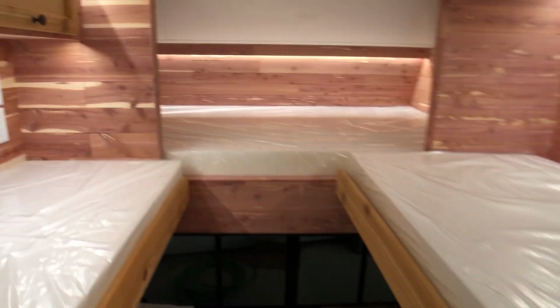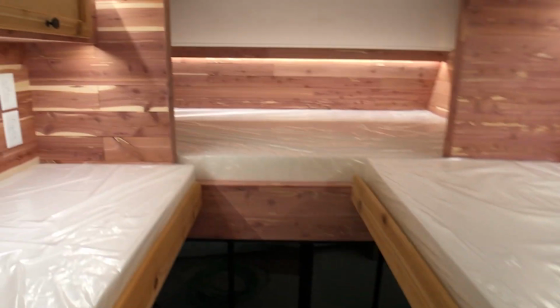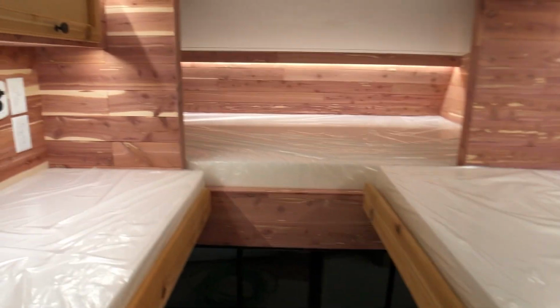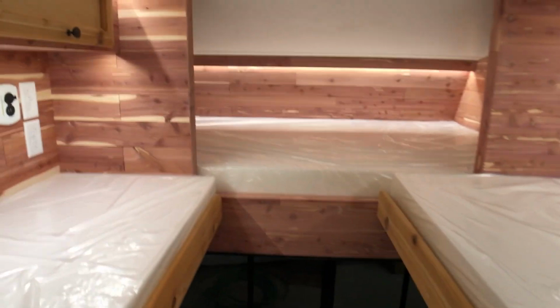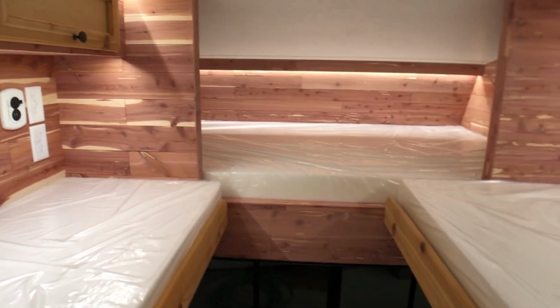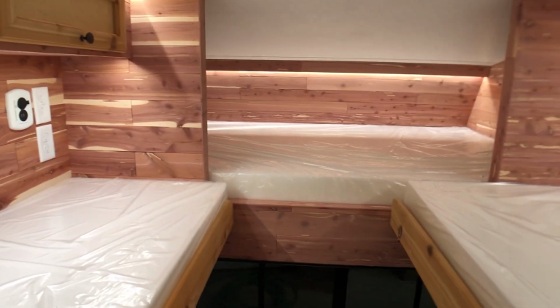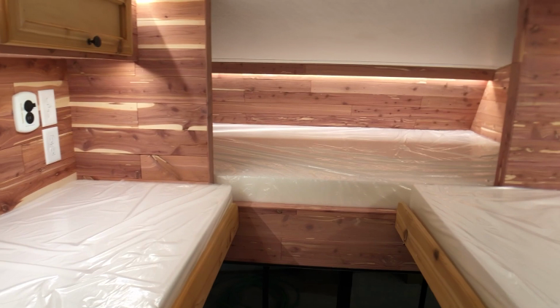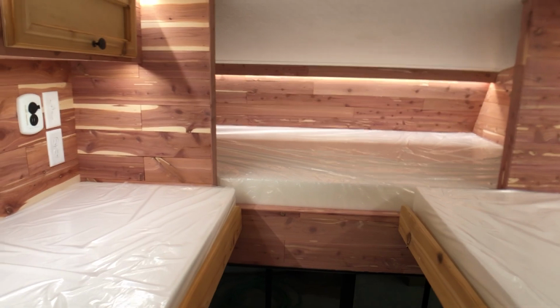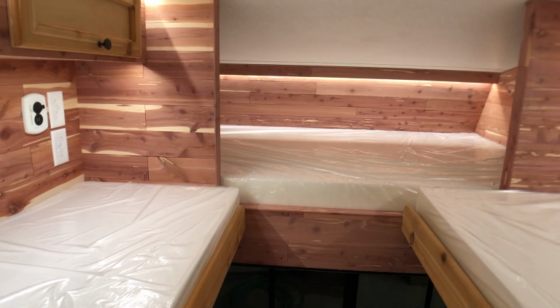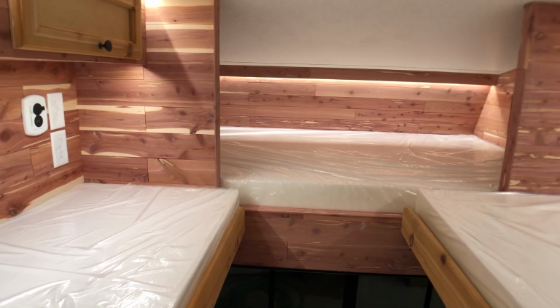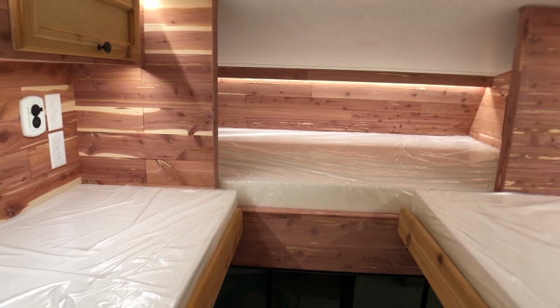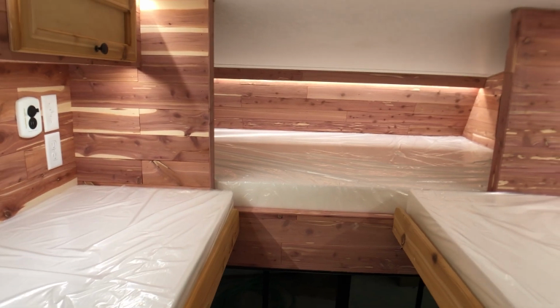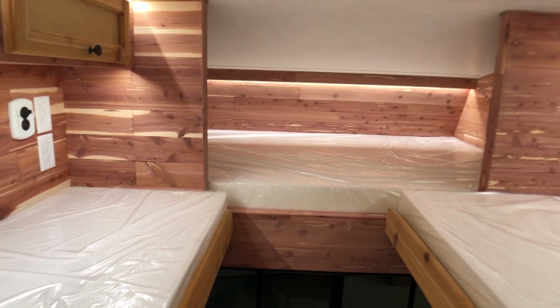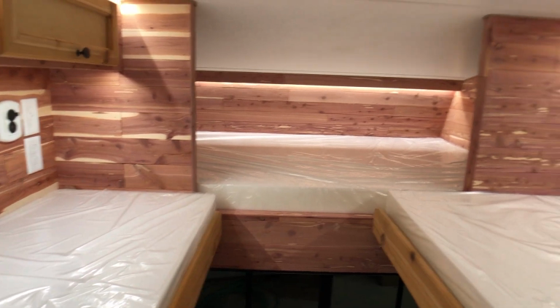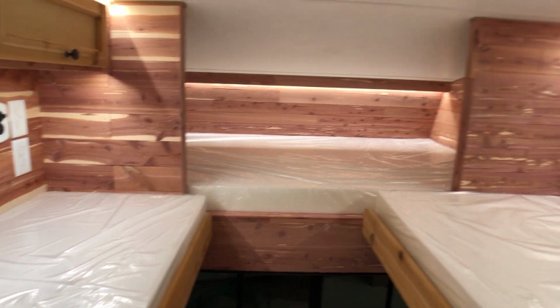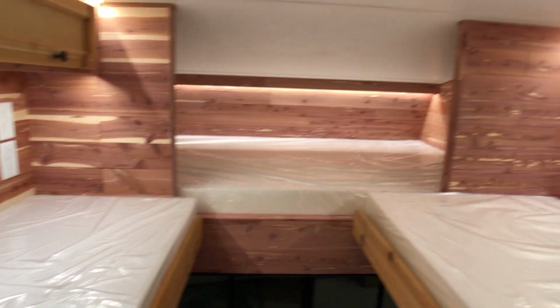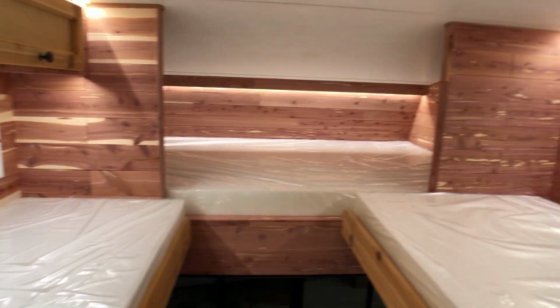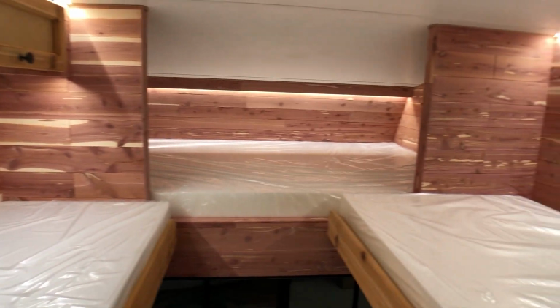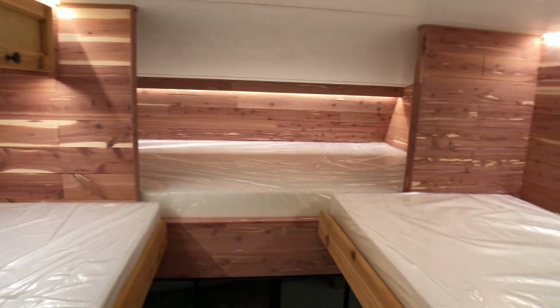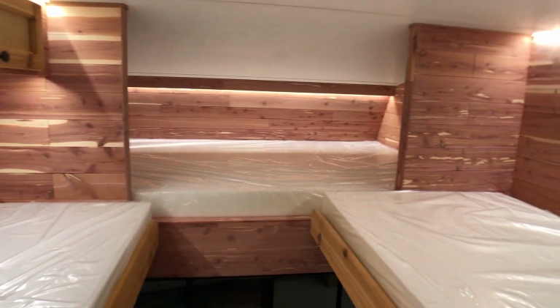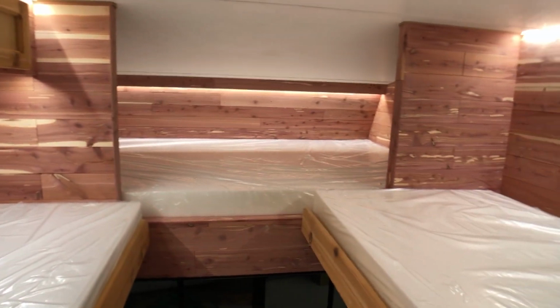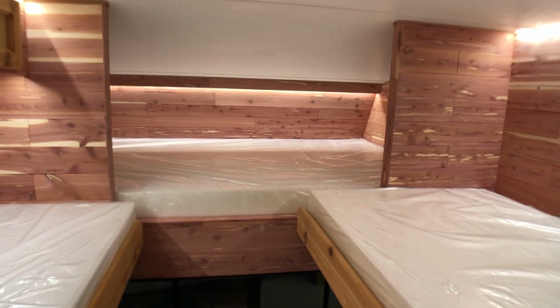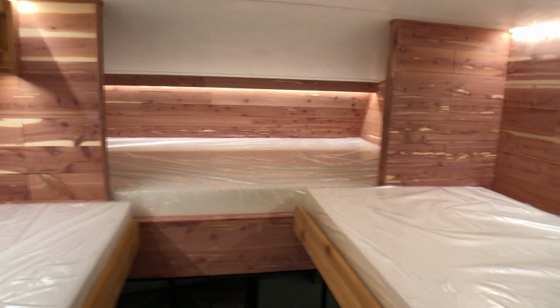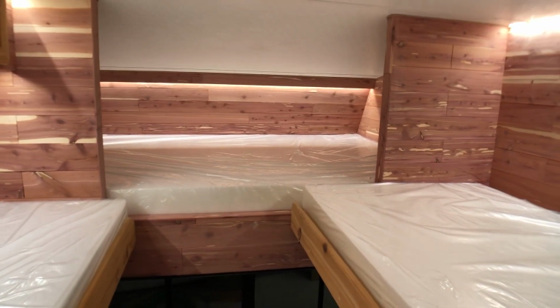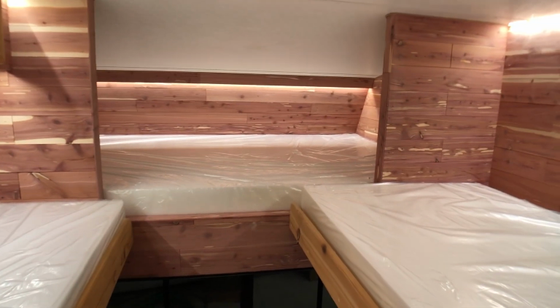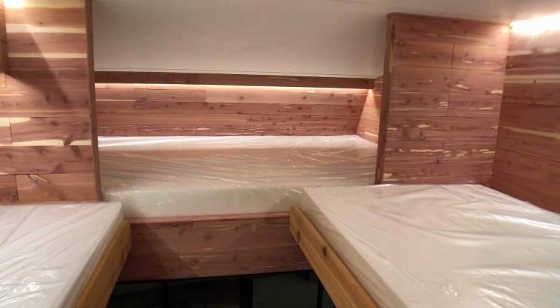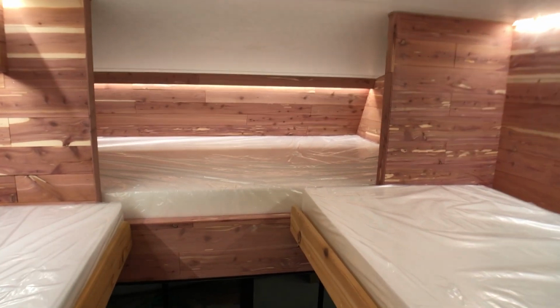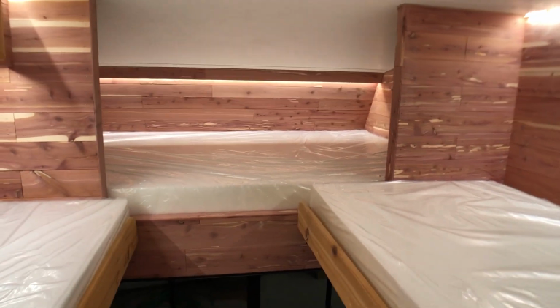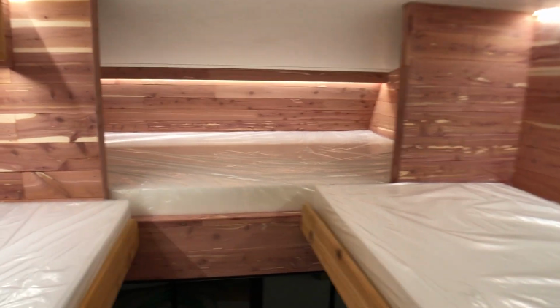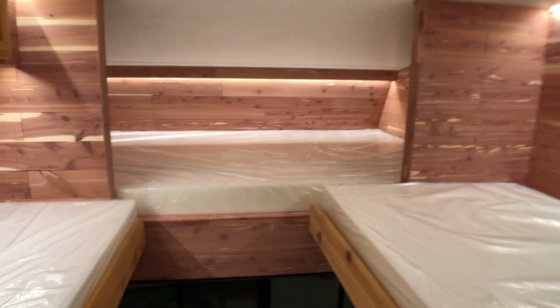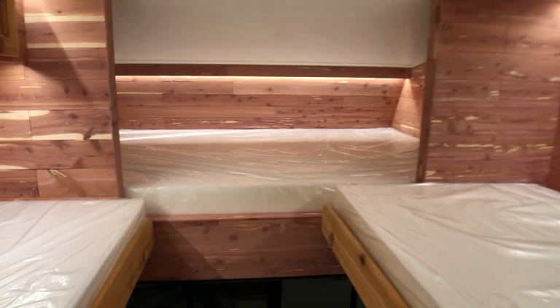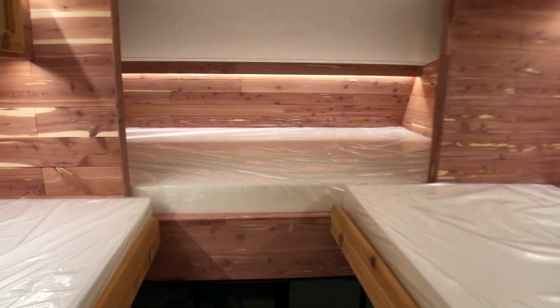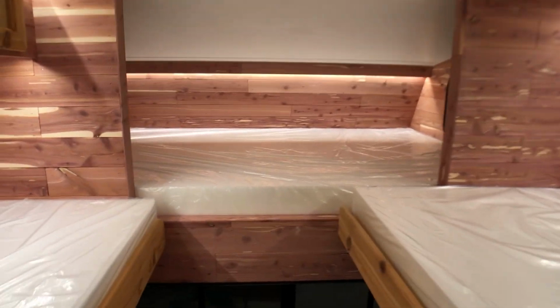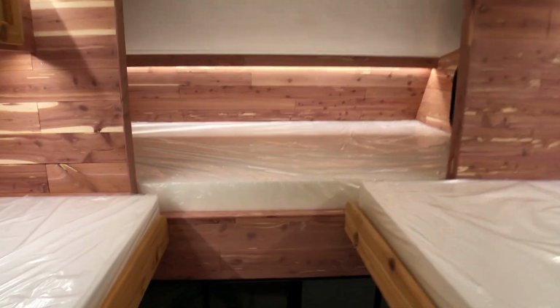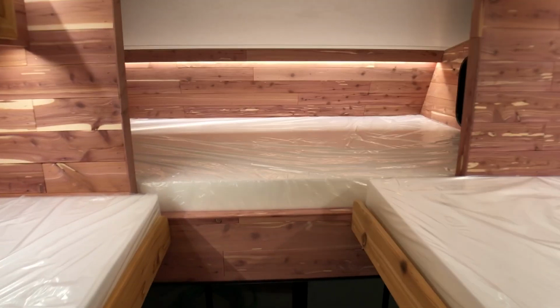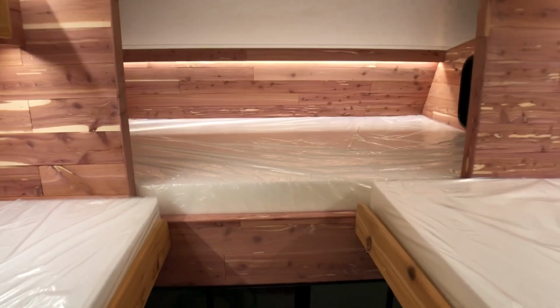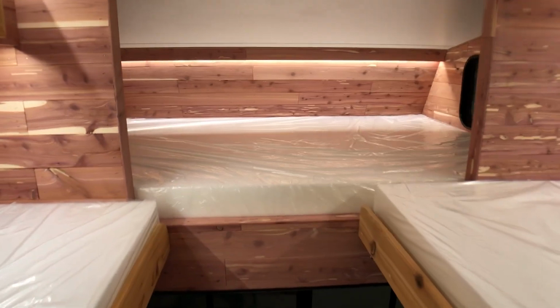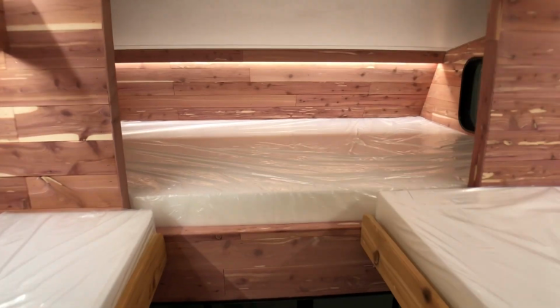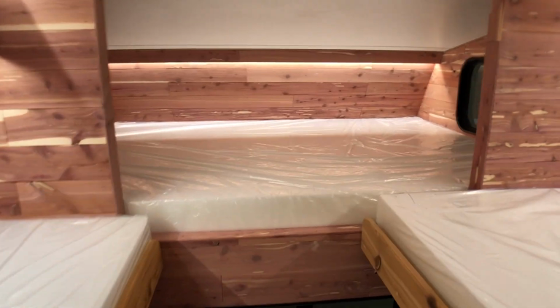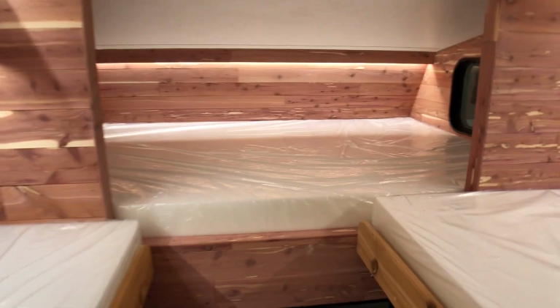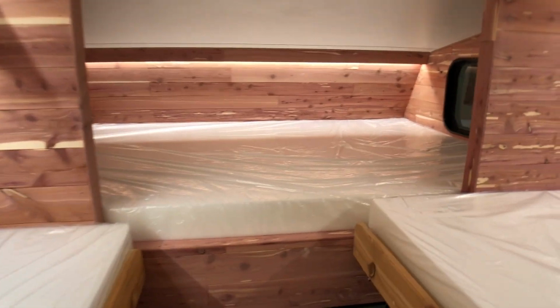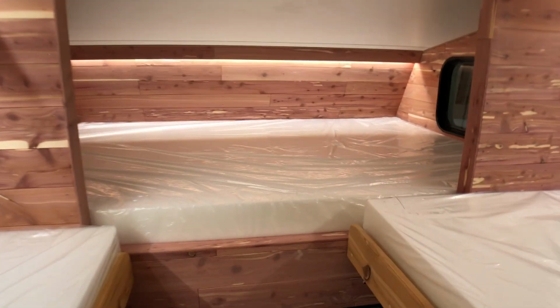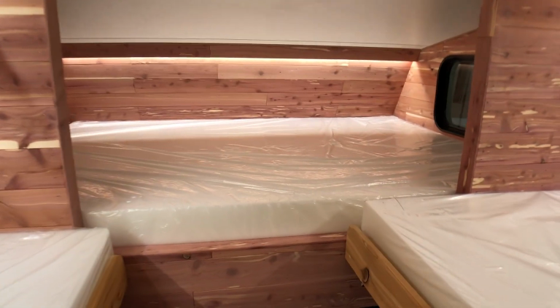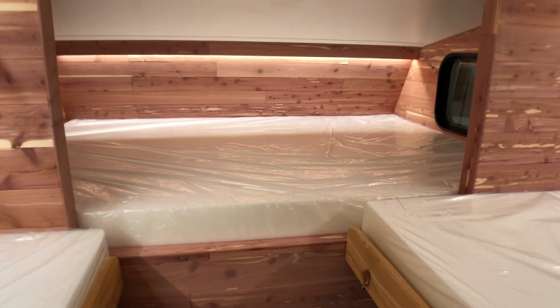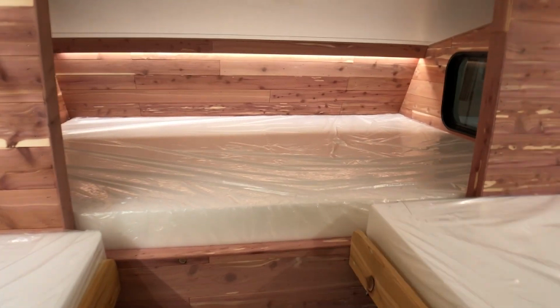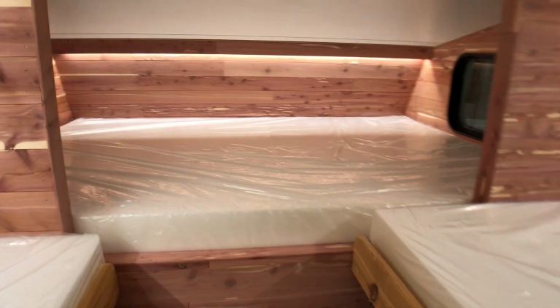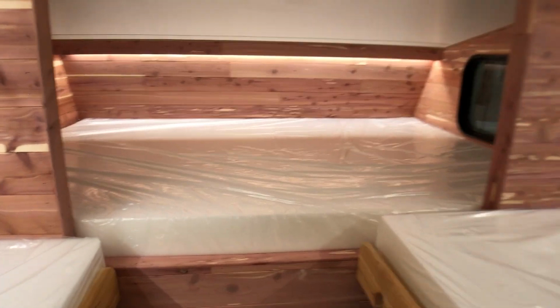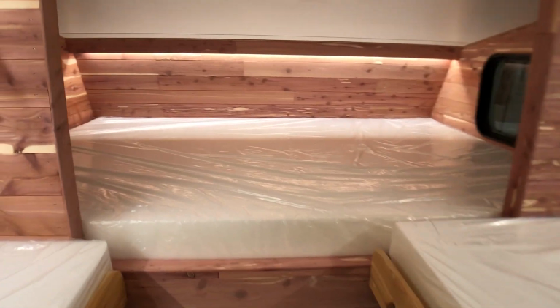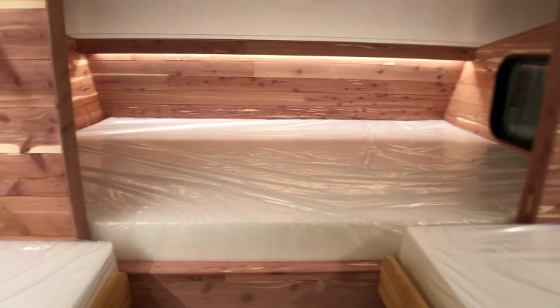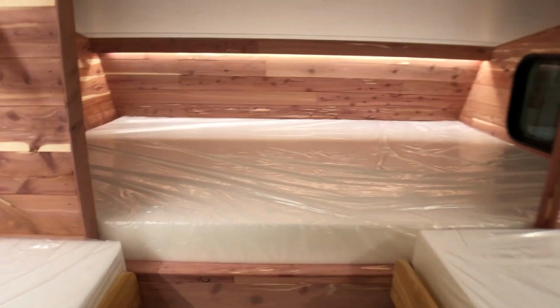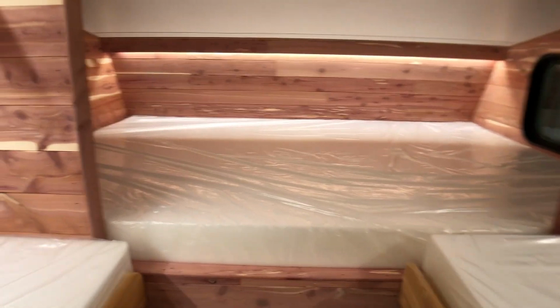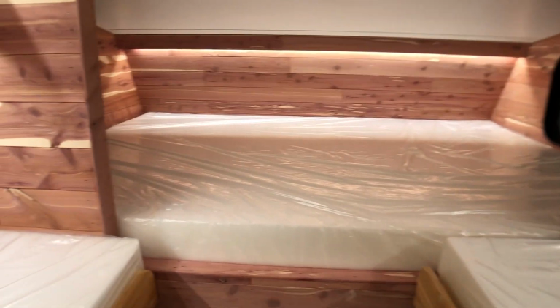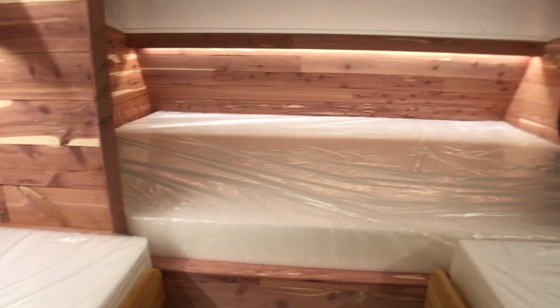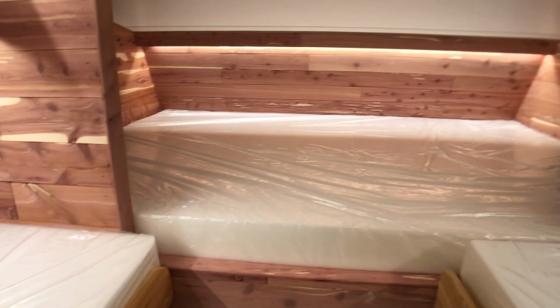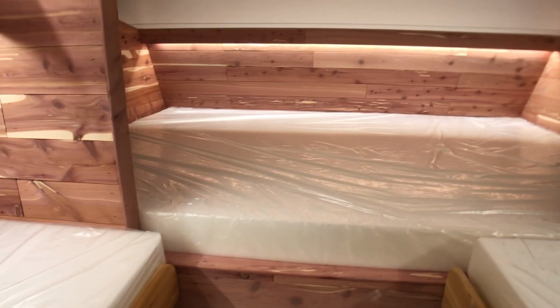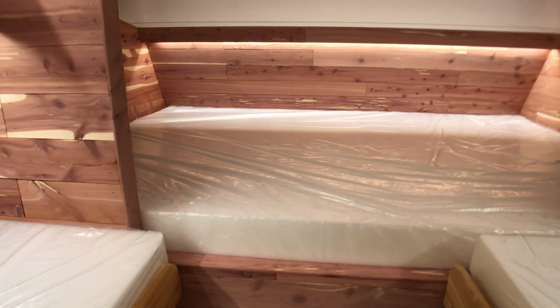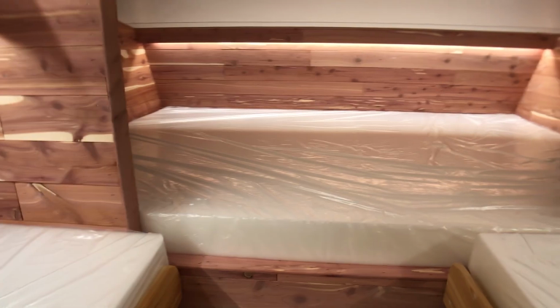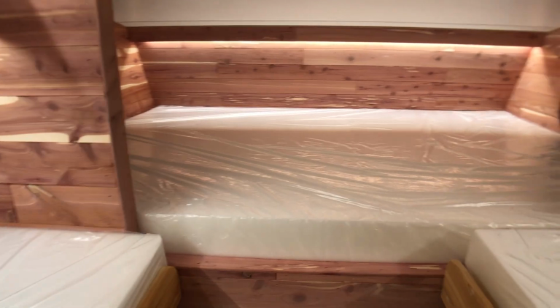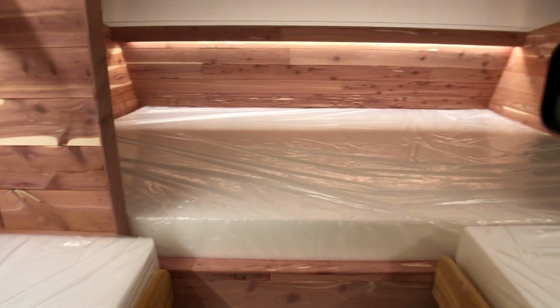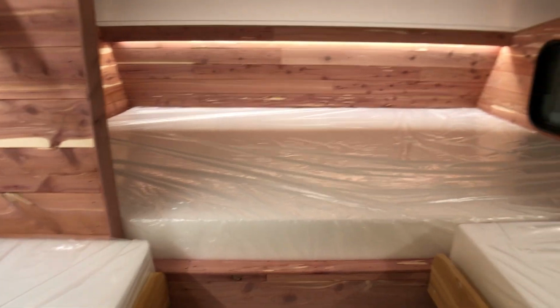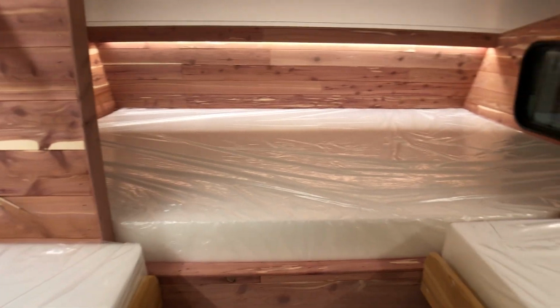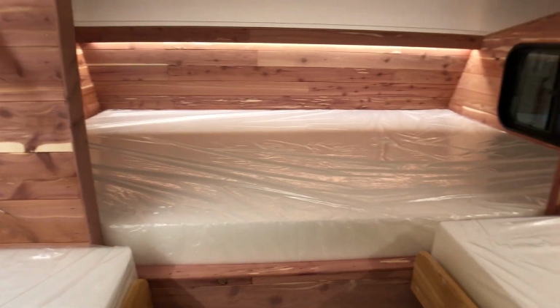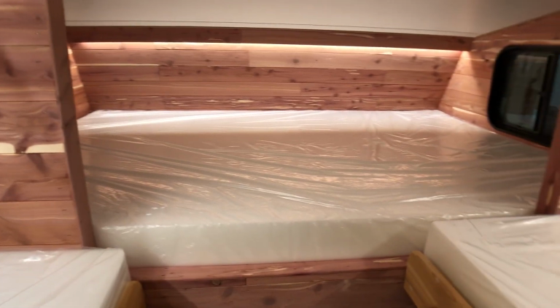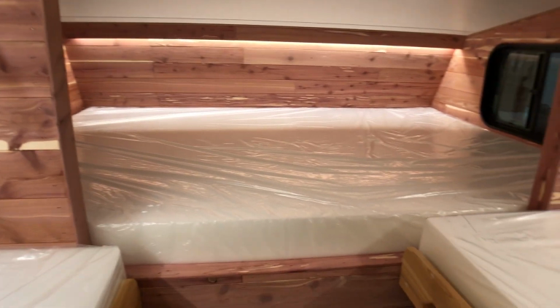You also have dividers up here, so whoever's sleeping in the cabover queen-size bed up here has a little bit of privacy.